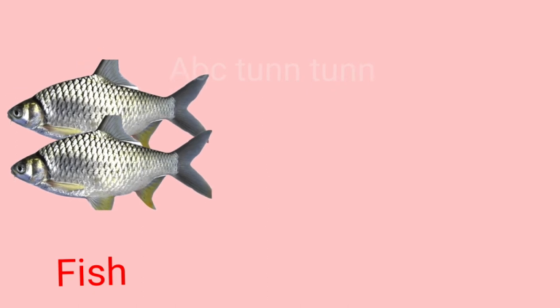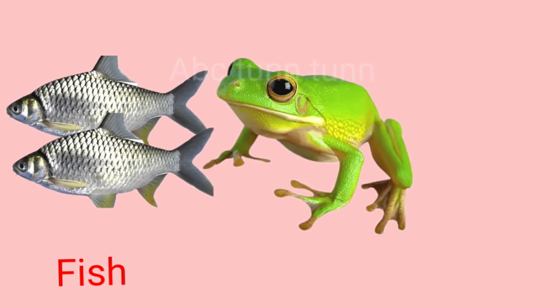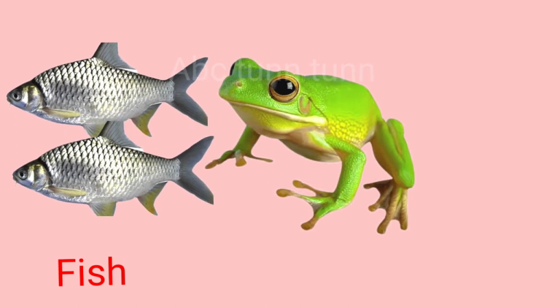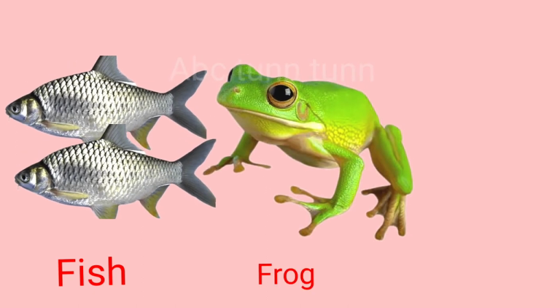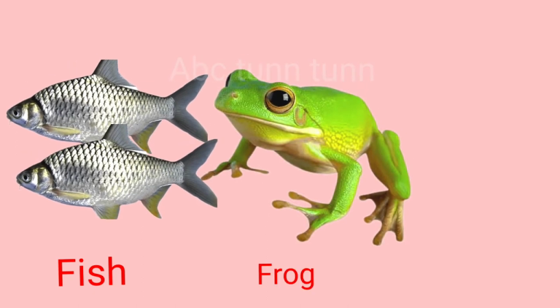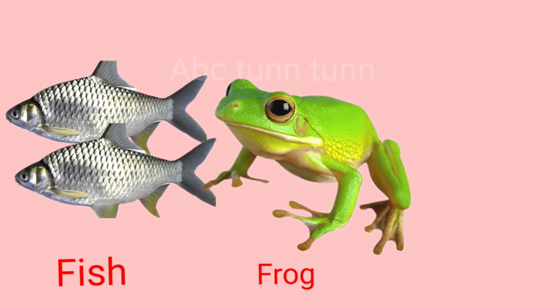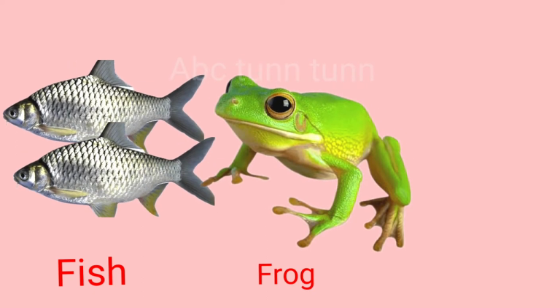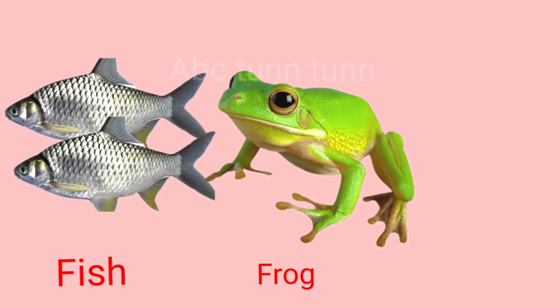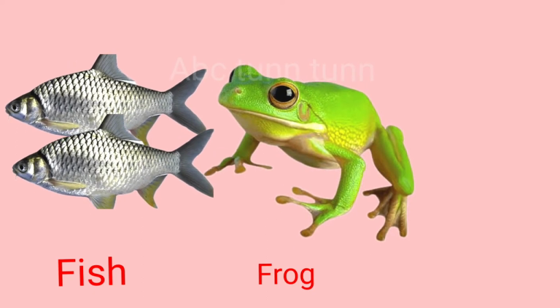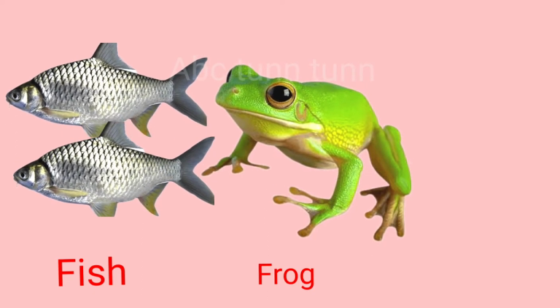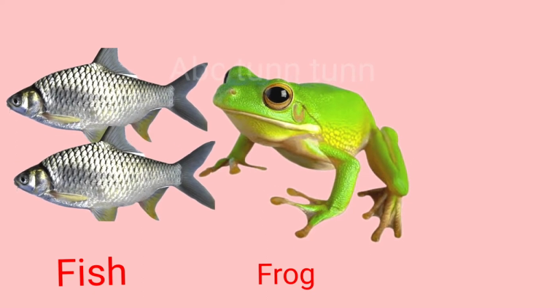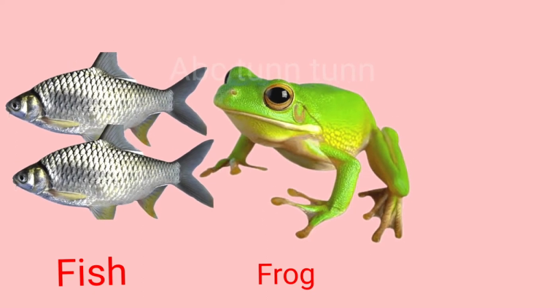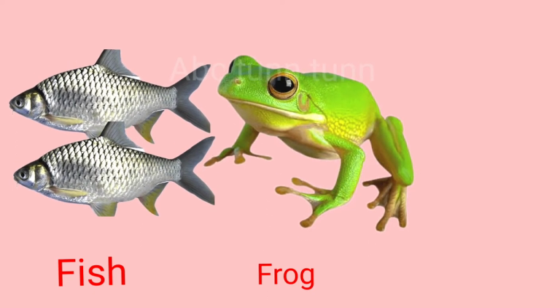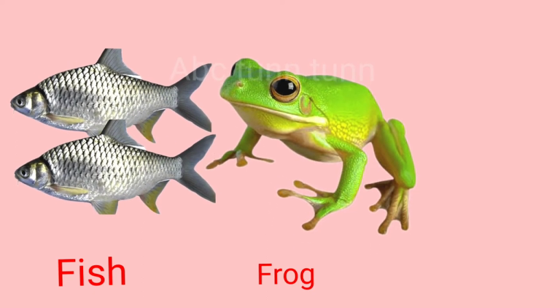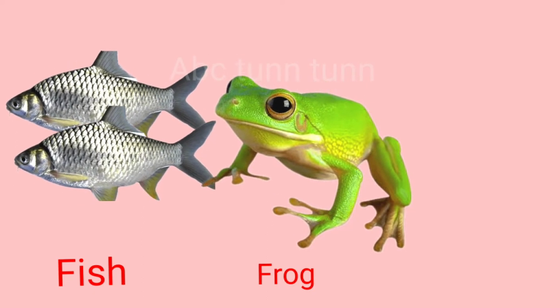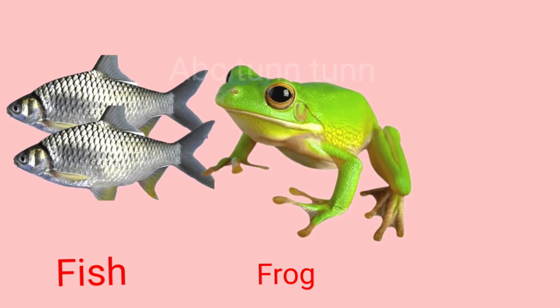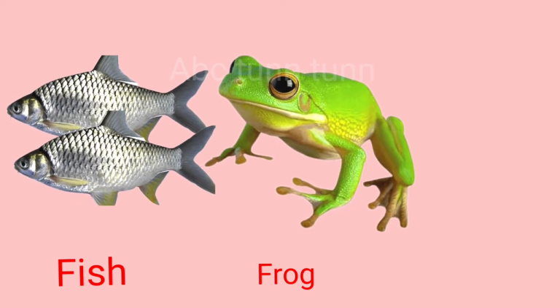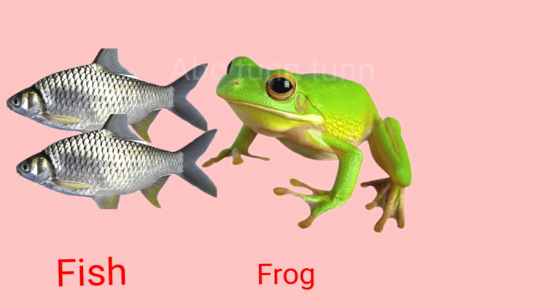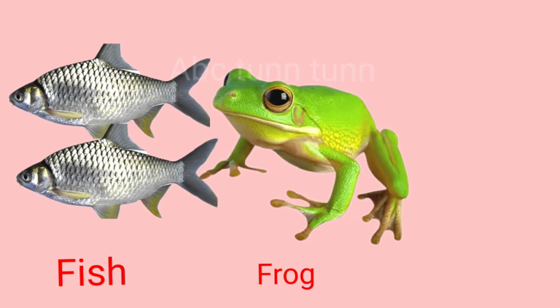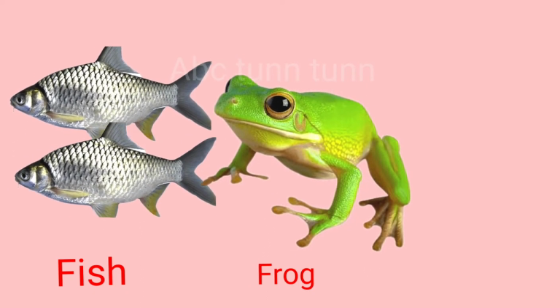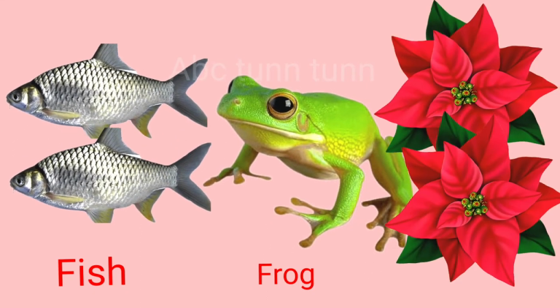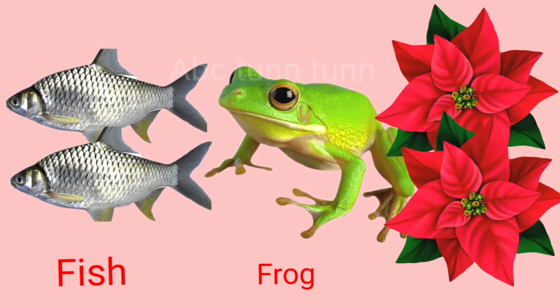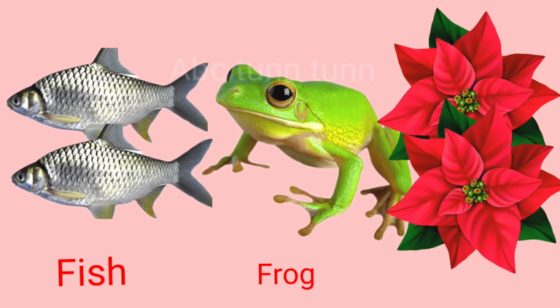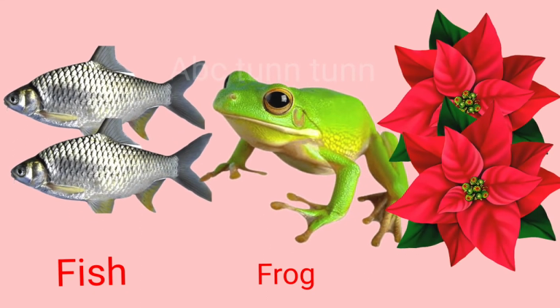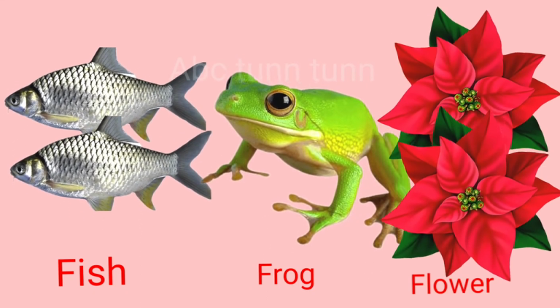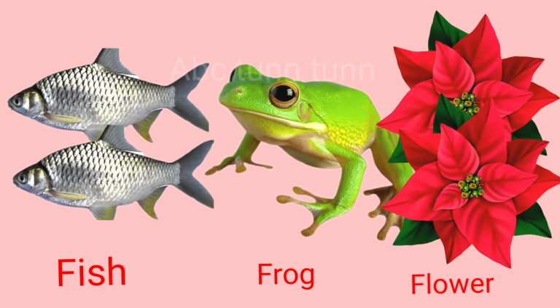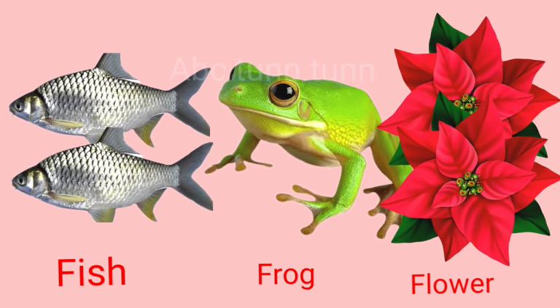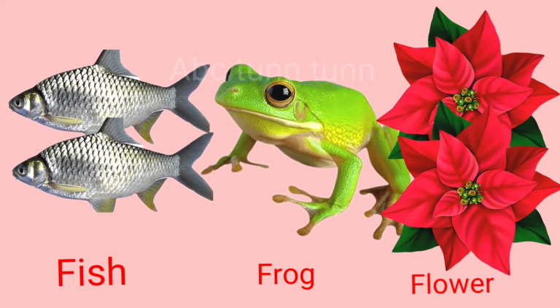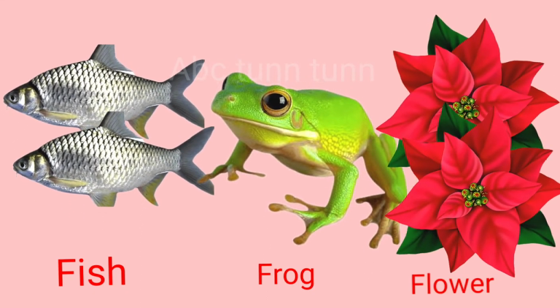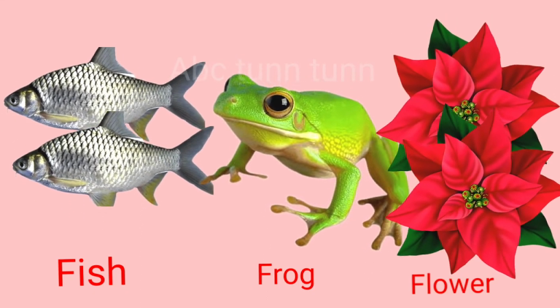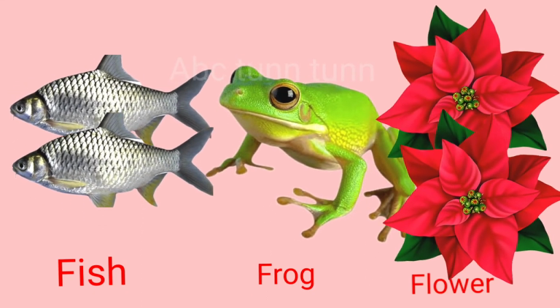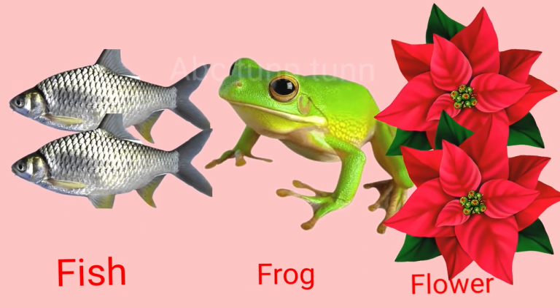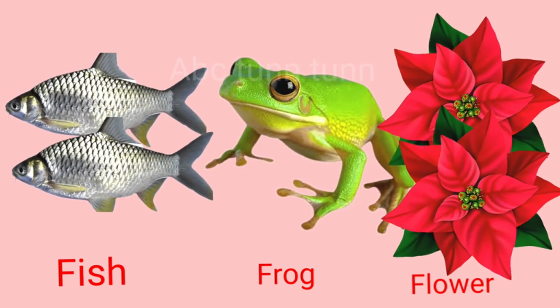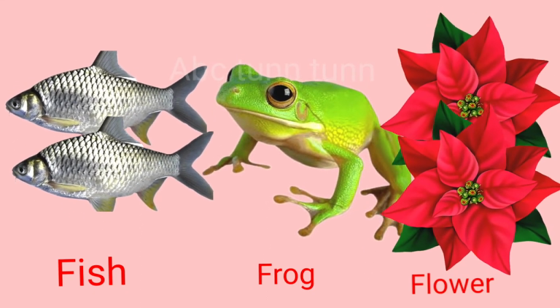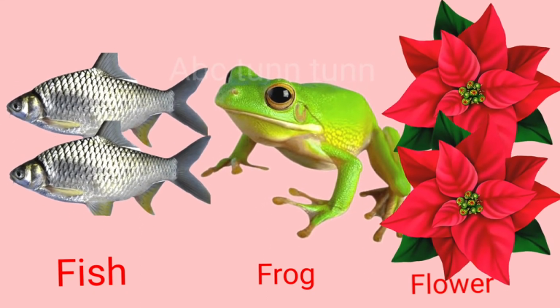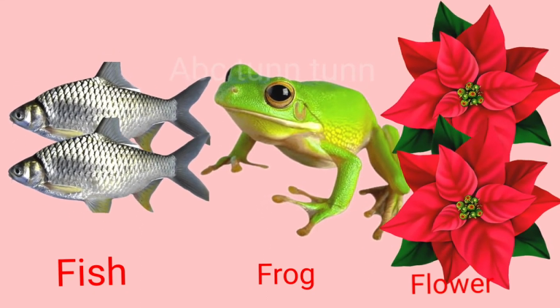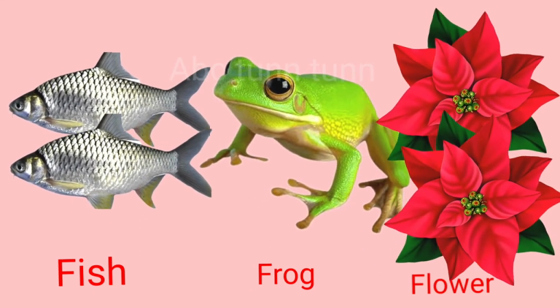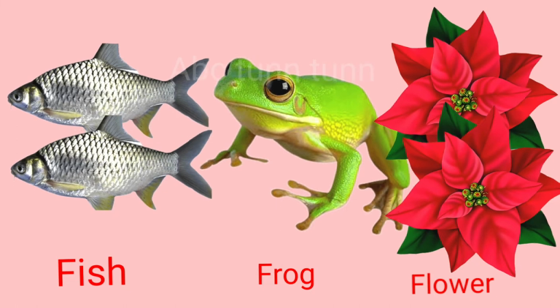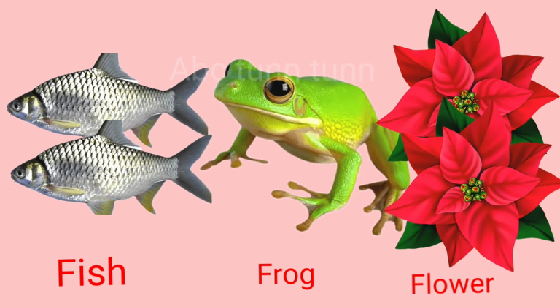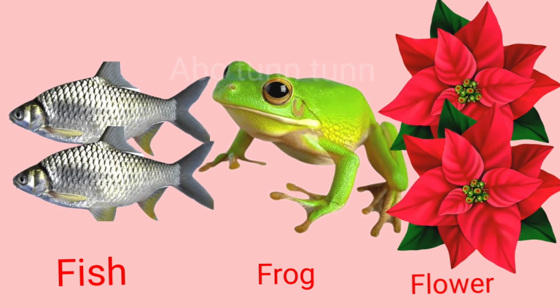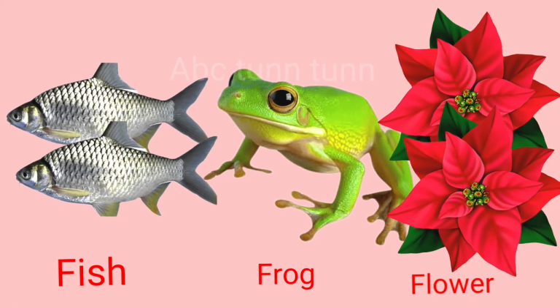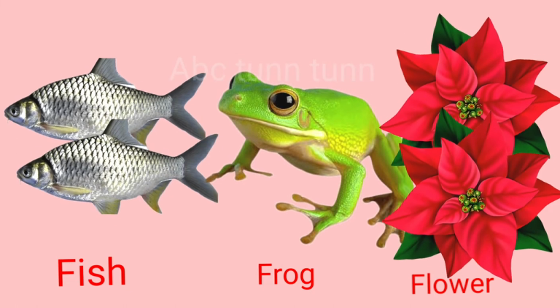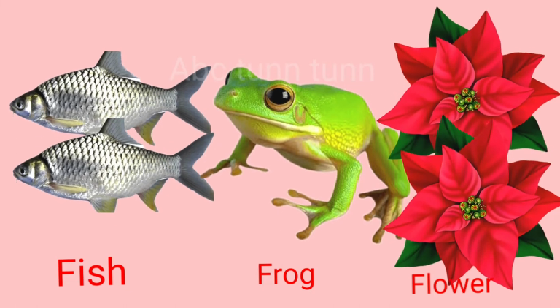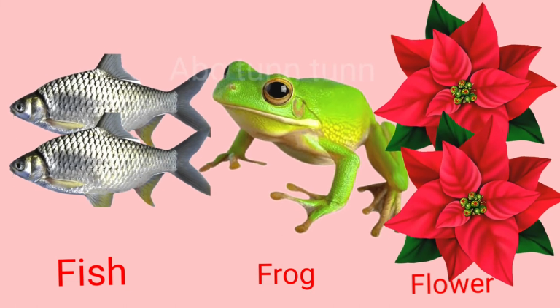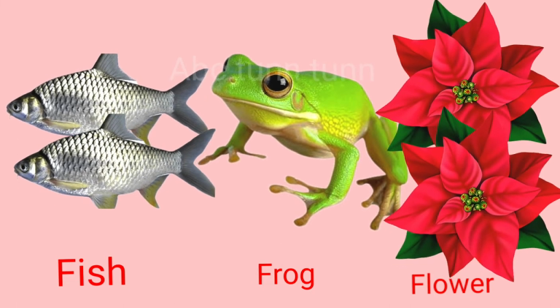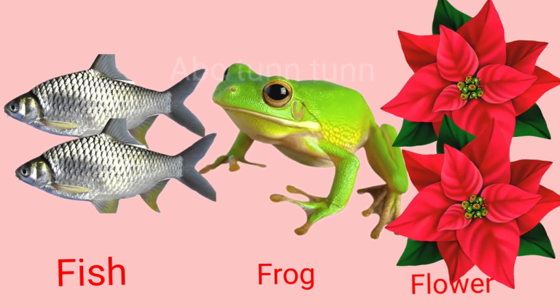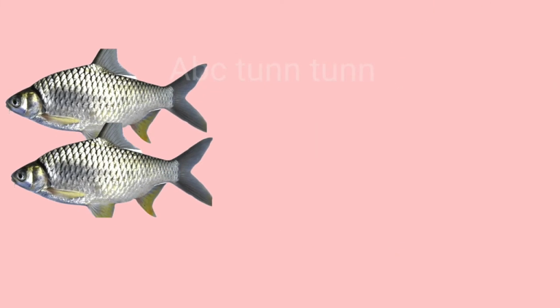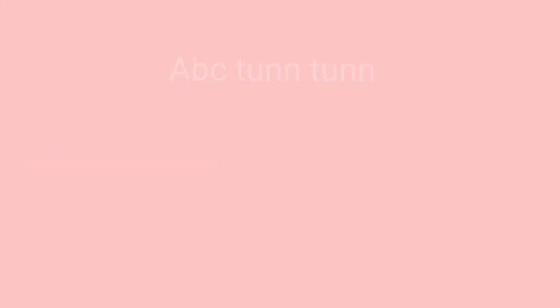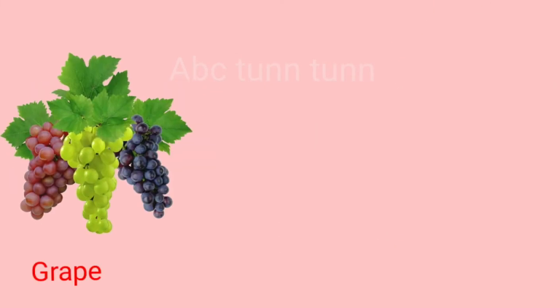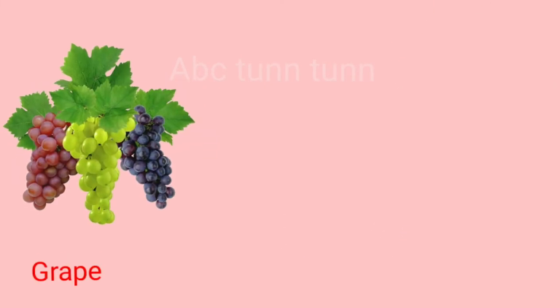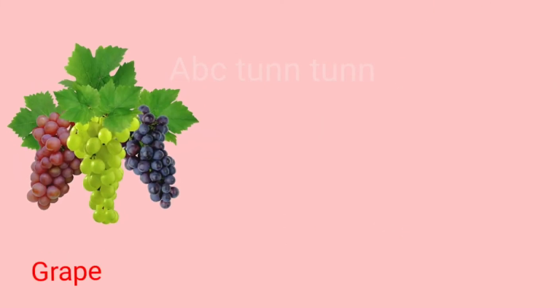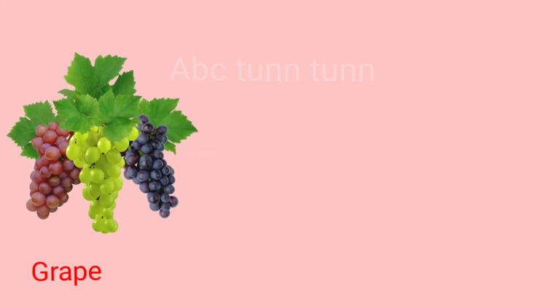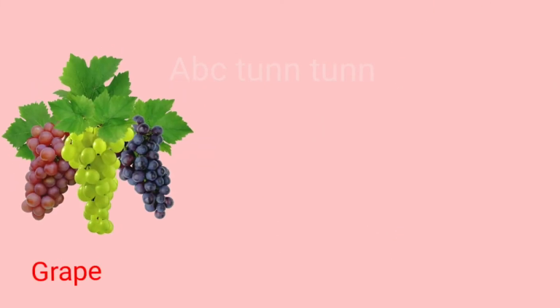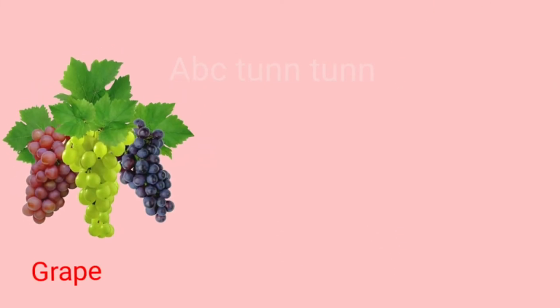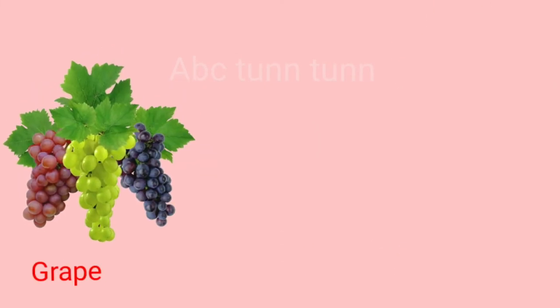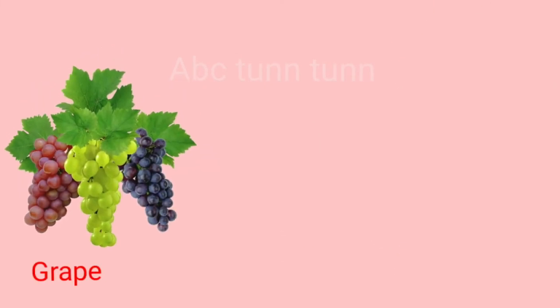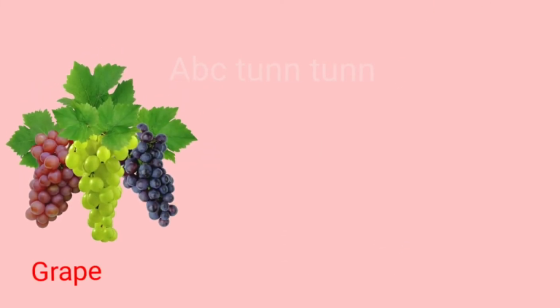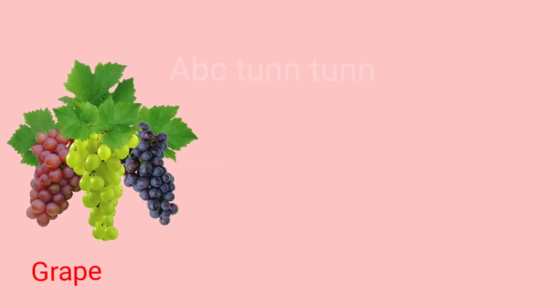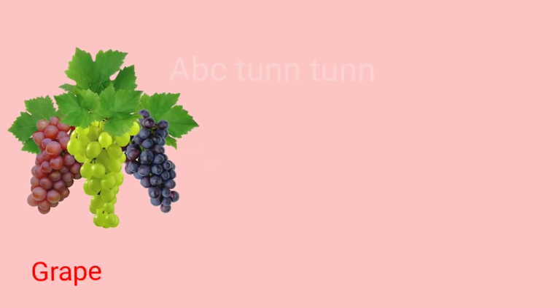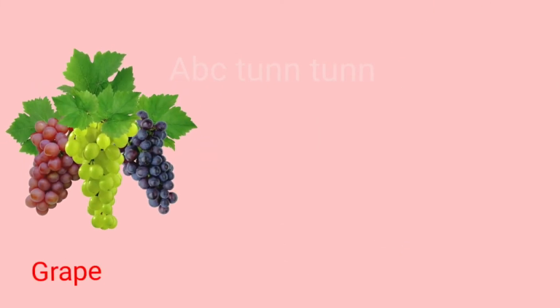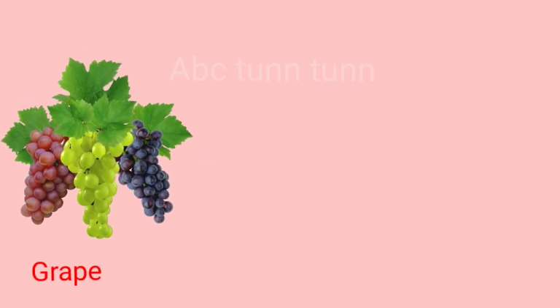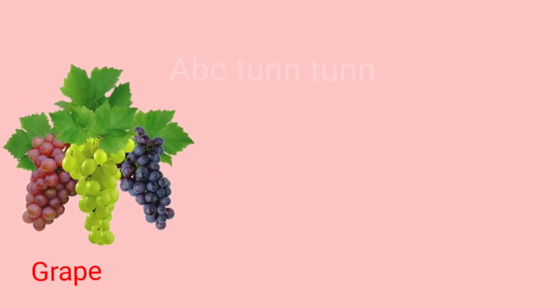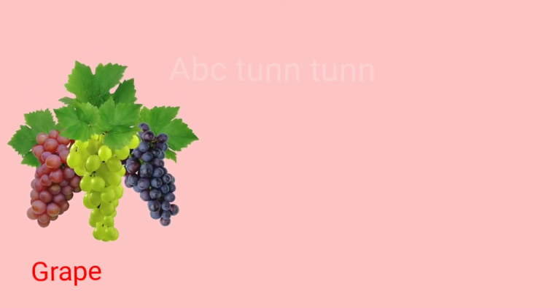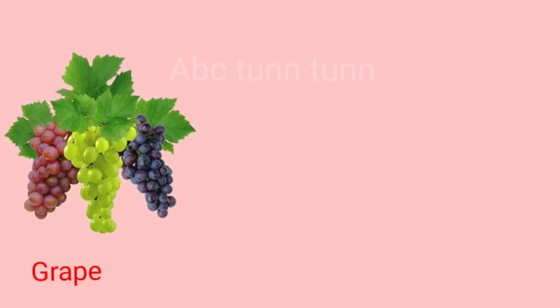F is for fish. F is for frog. F is for flower. Fuh, fuh, fuh.